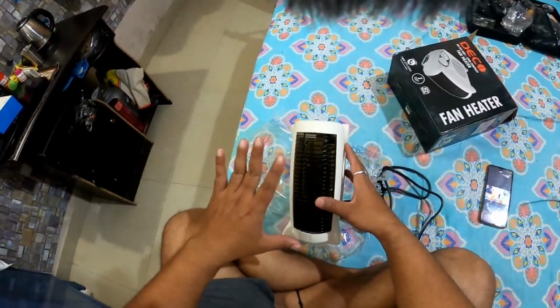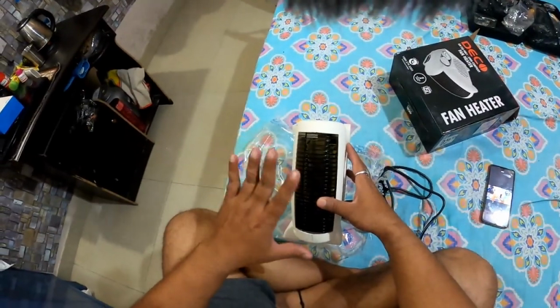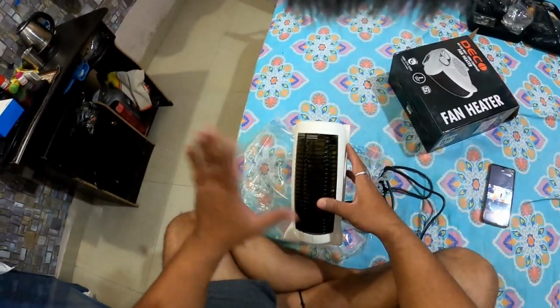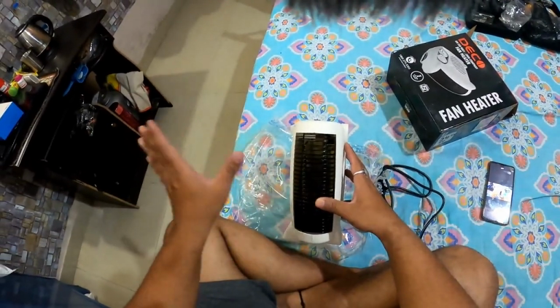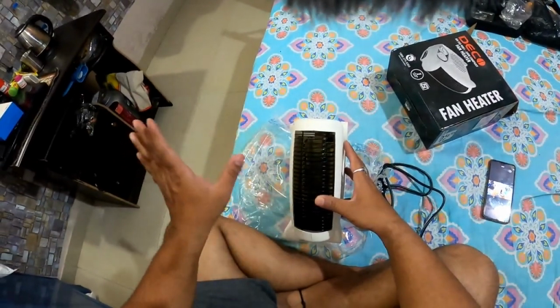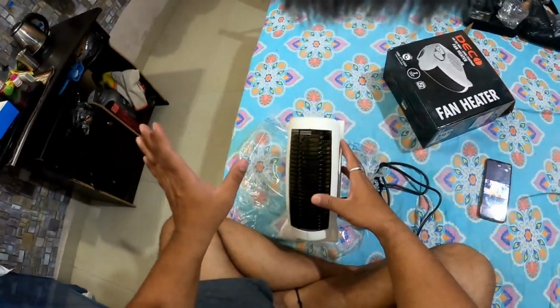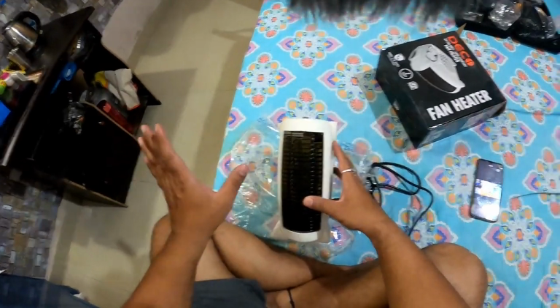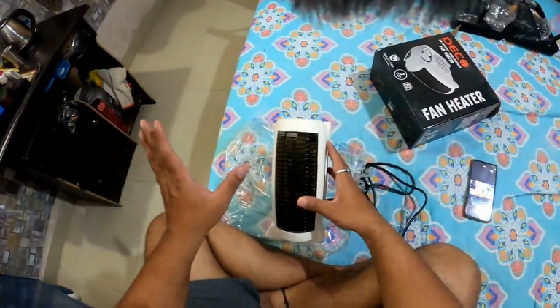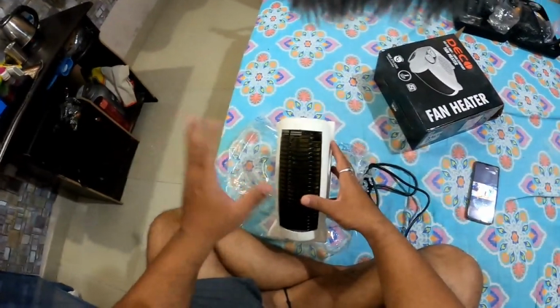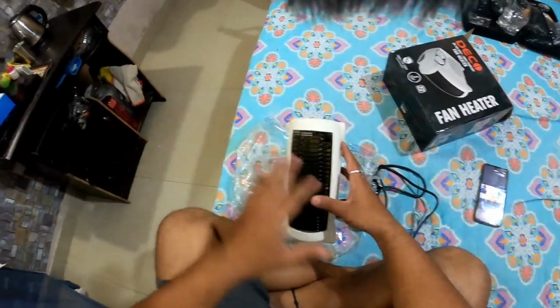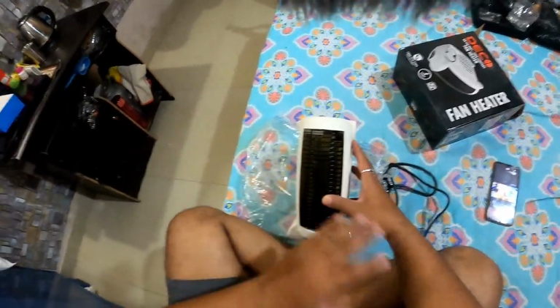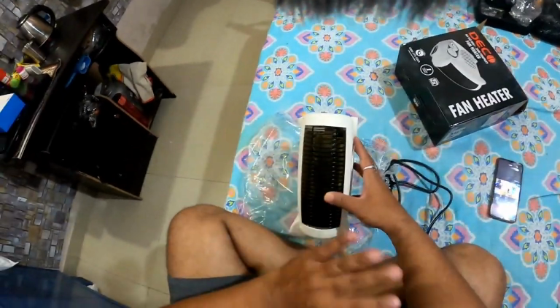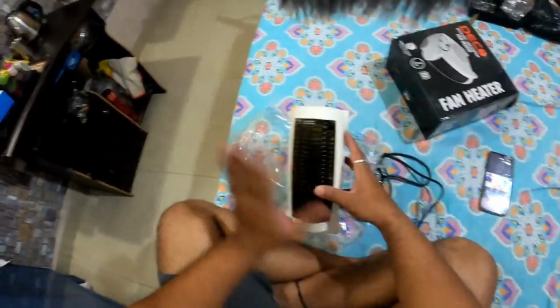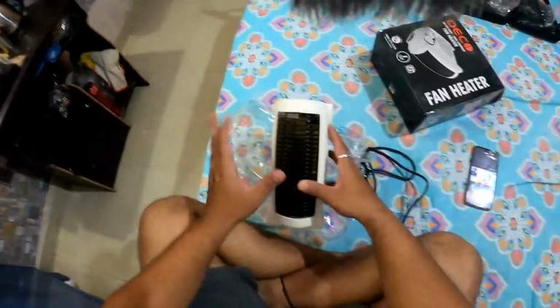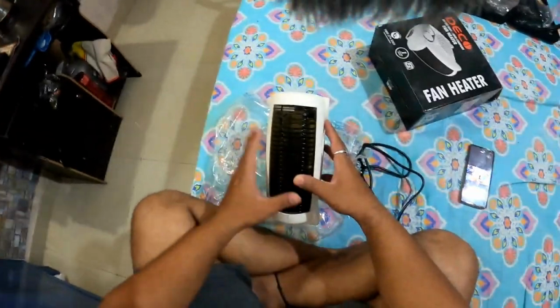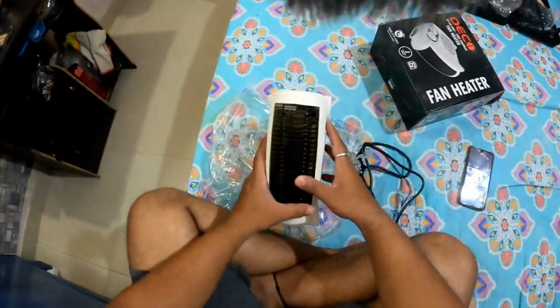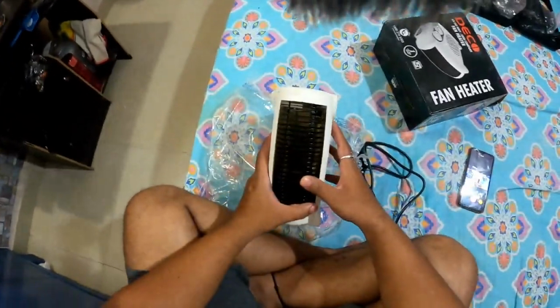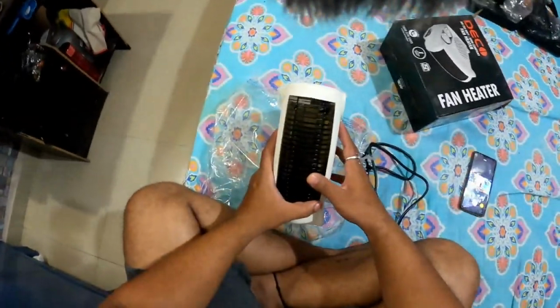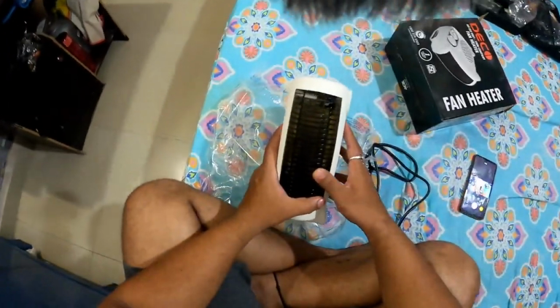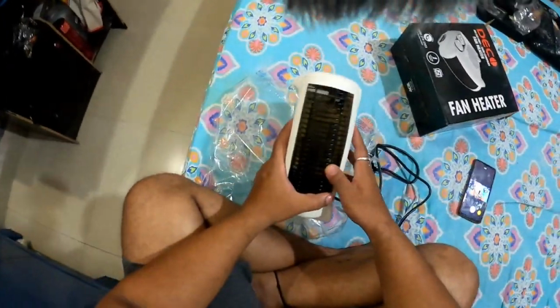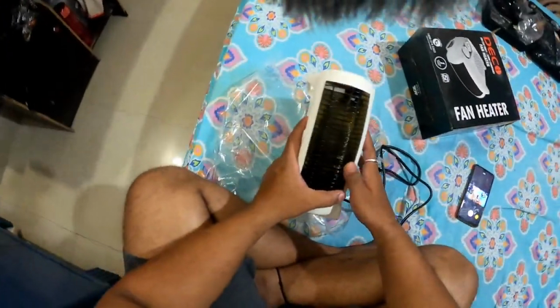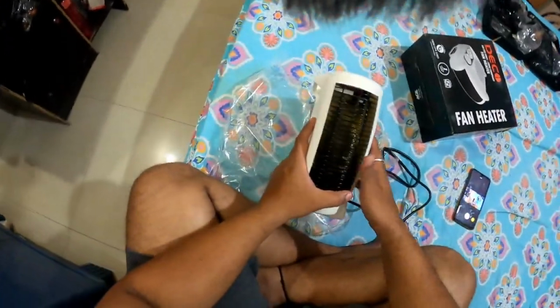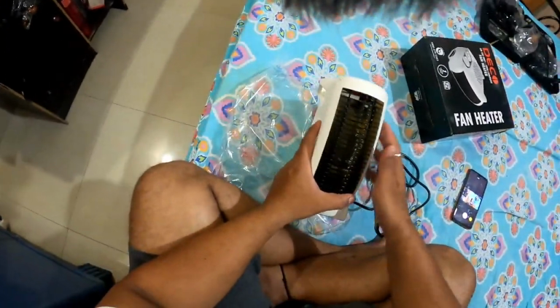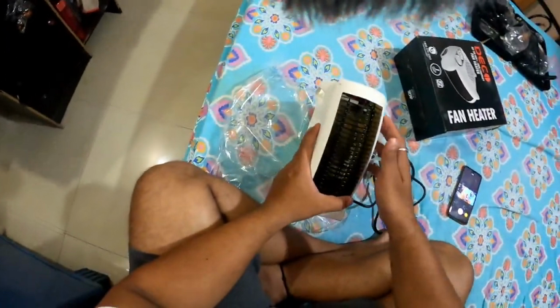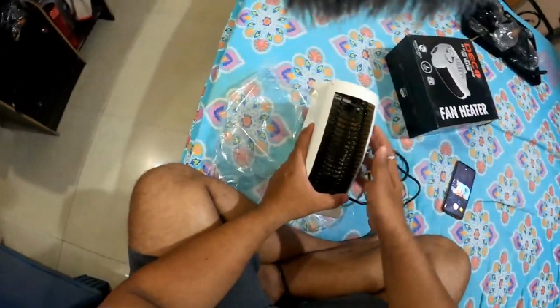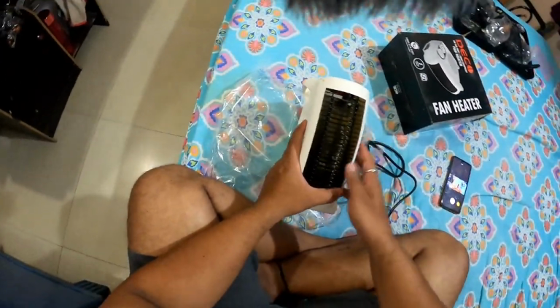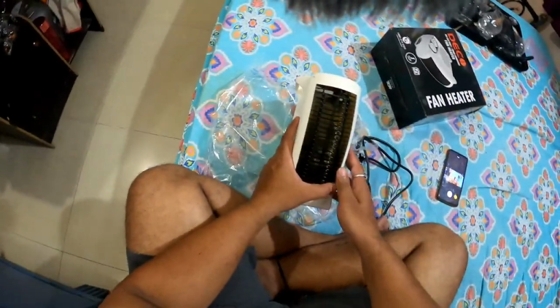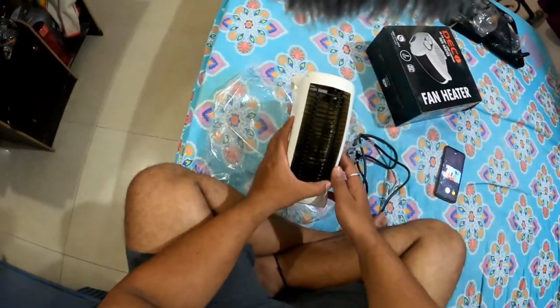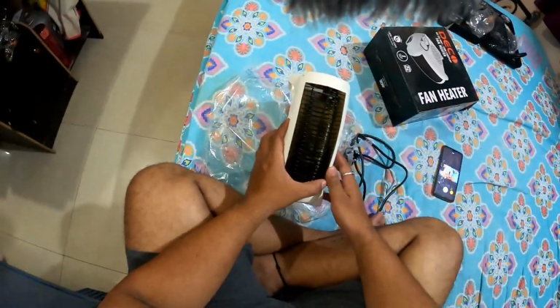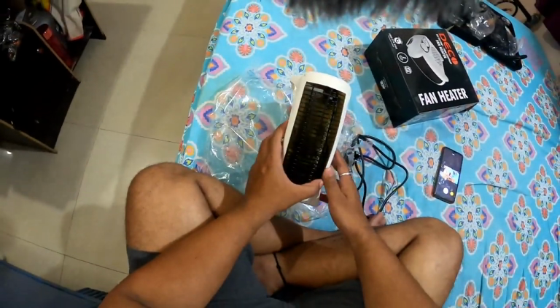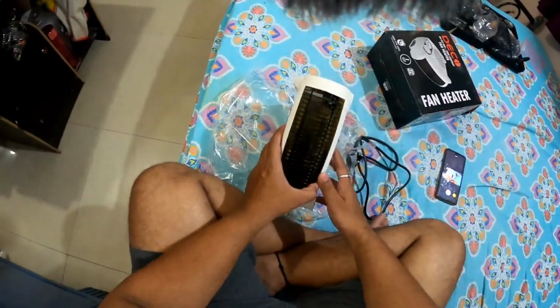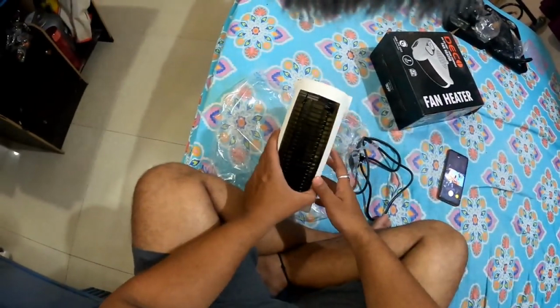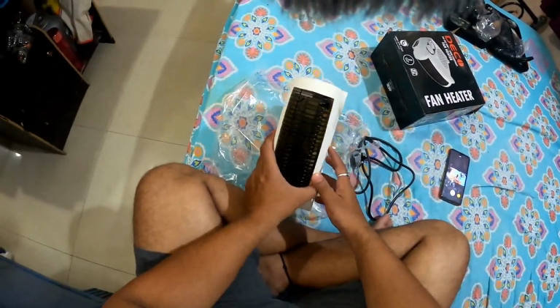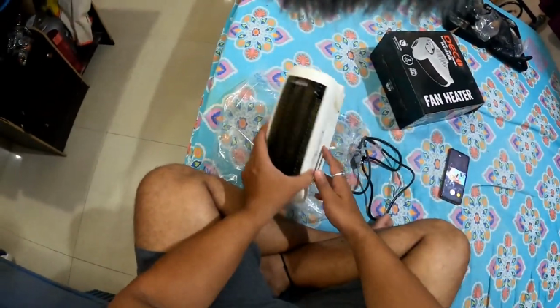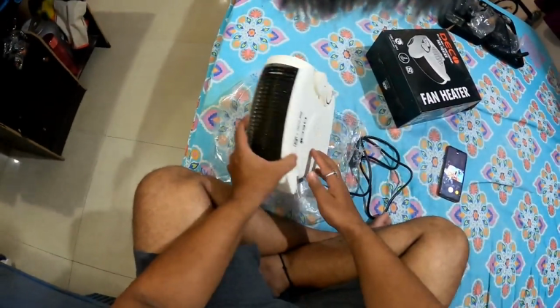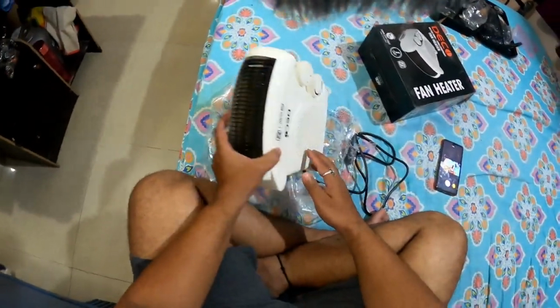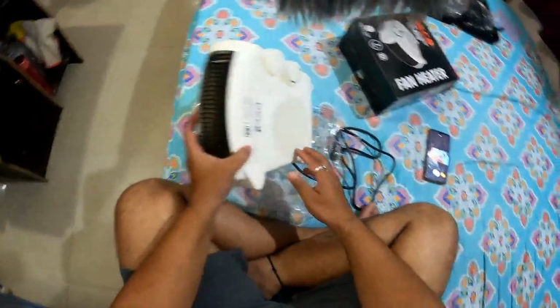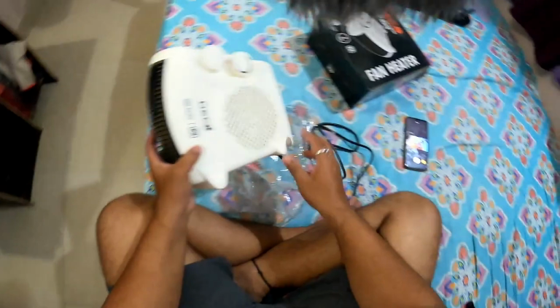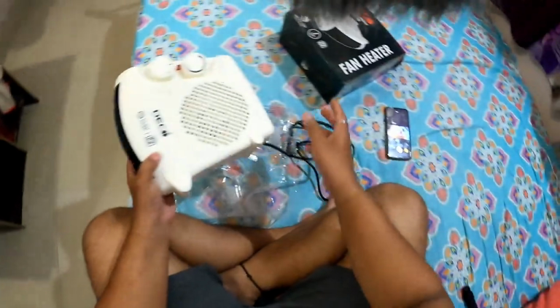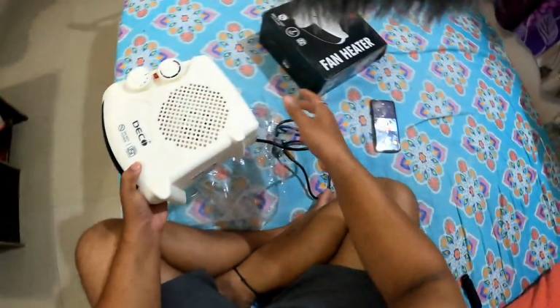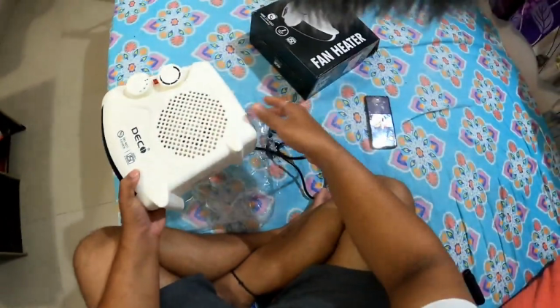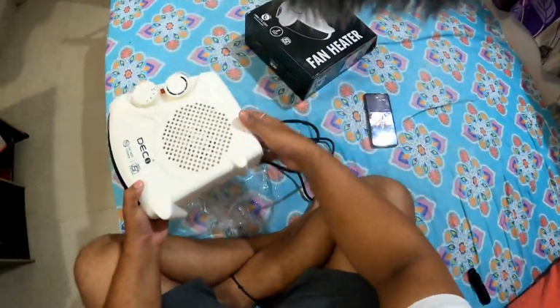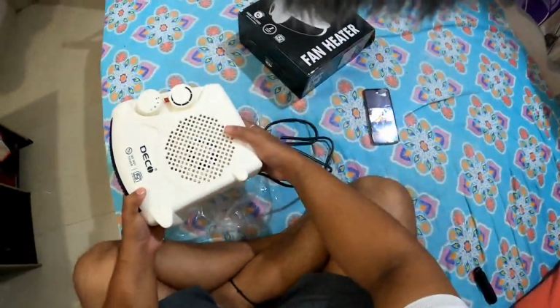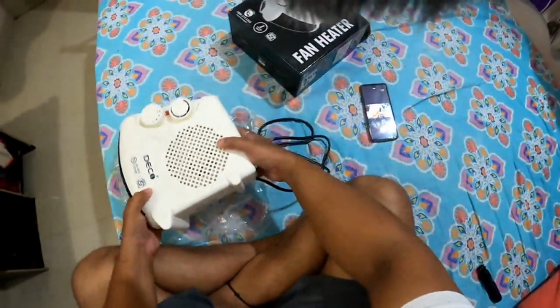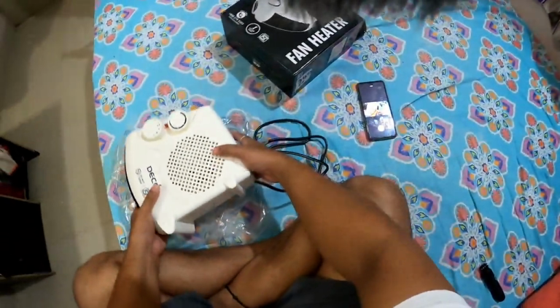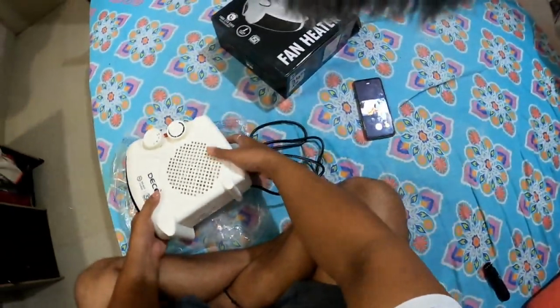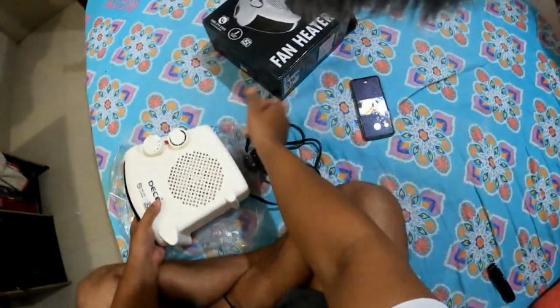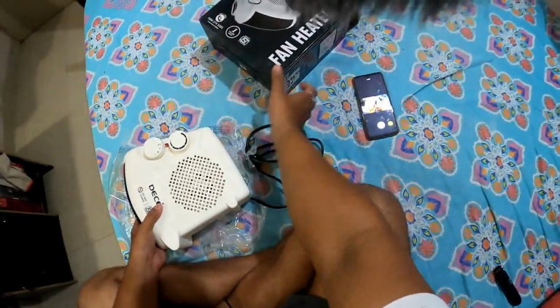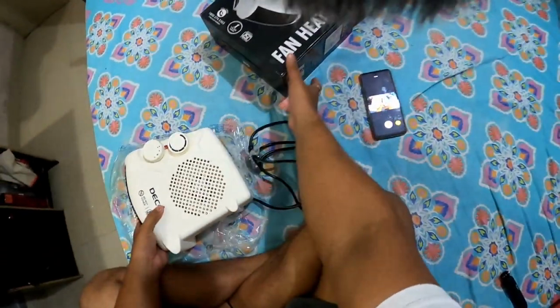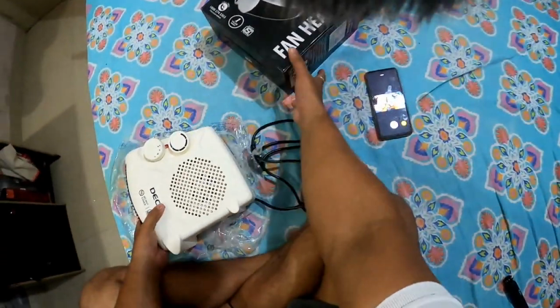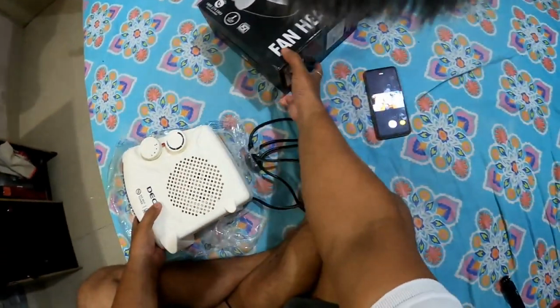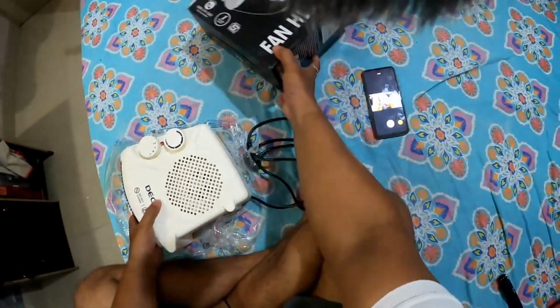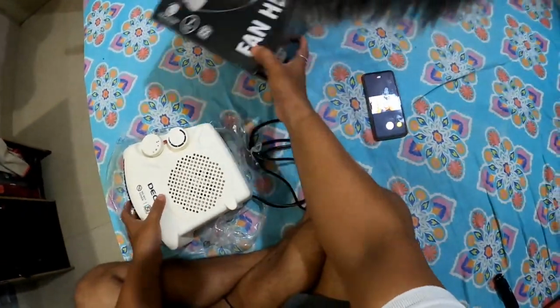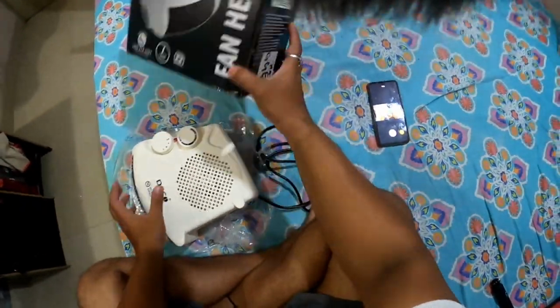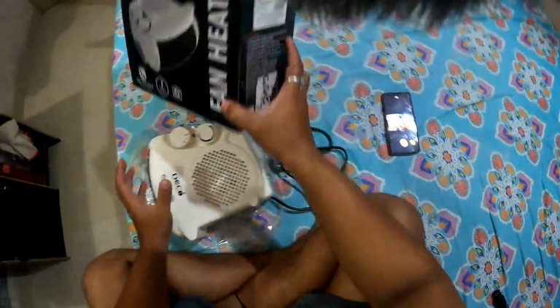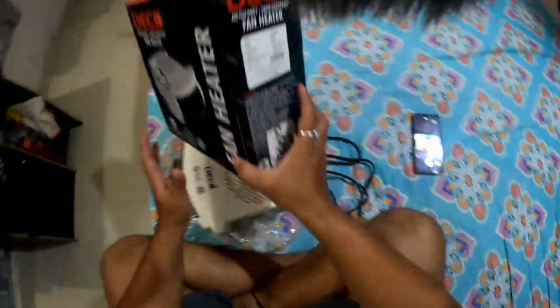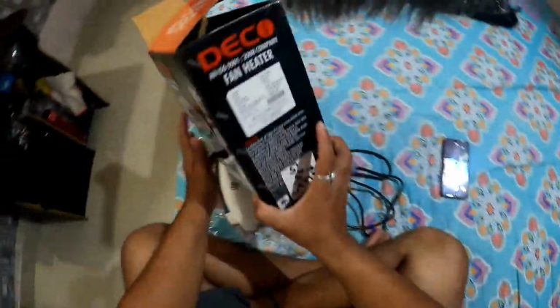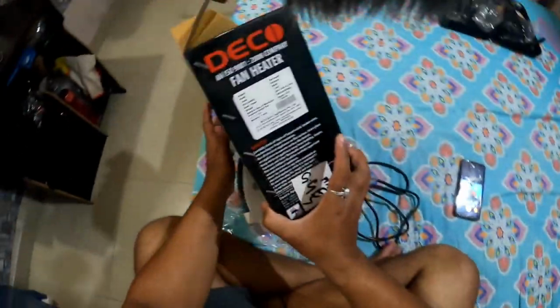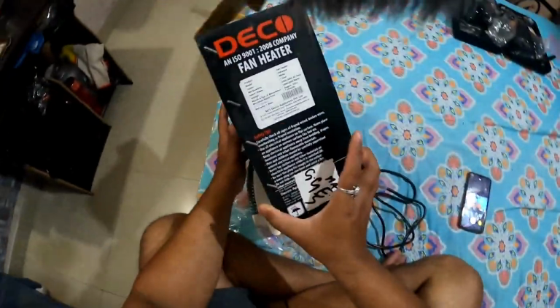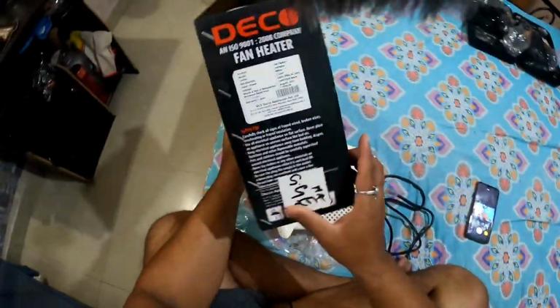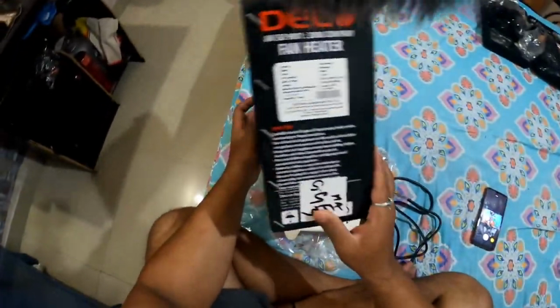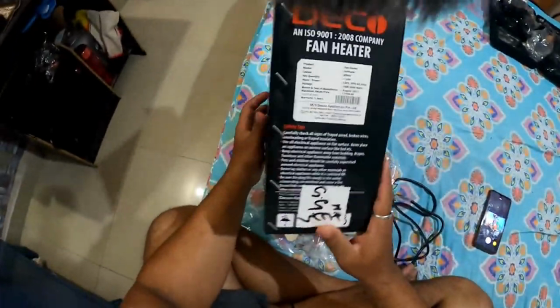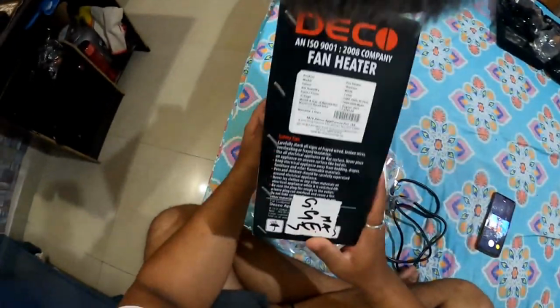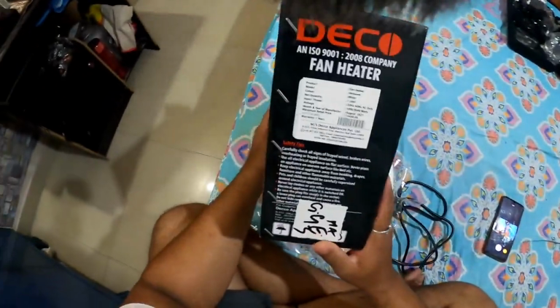After it will turn off, there will be no wiring short because there is a warranty for 1 to 2 years. You can see it.